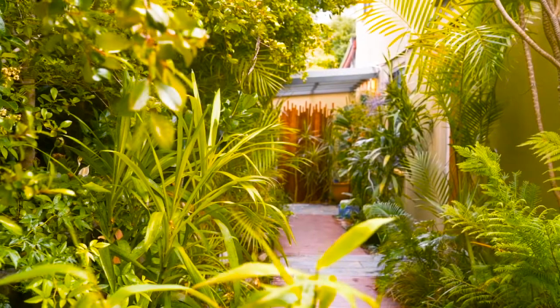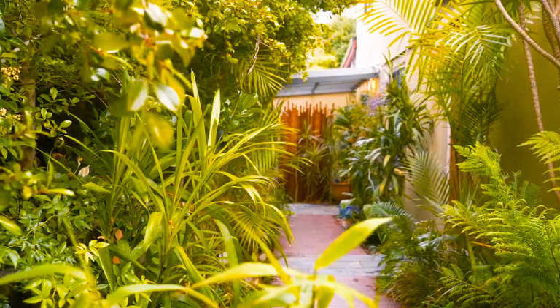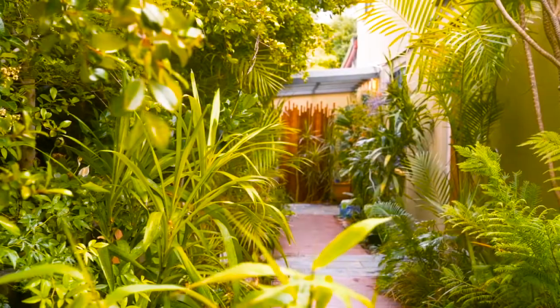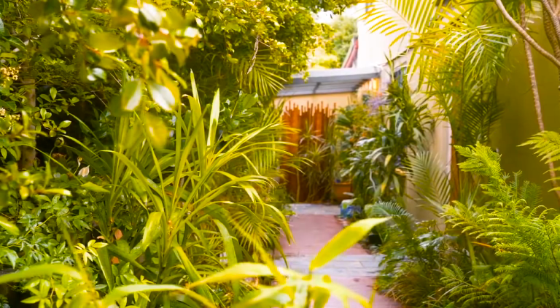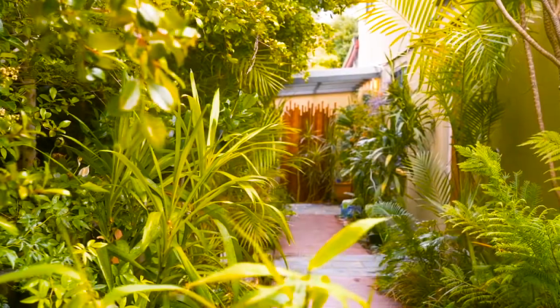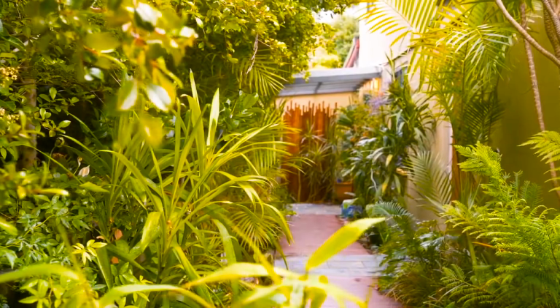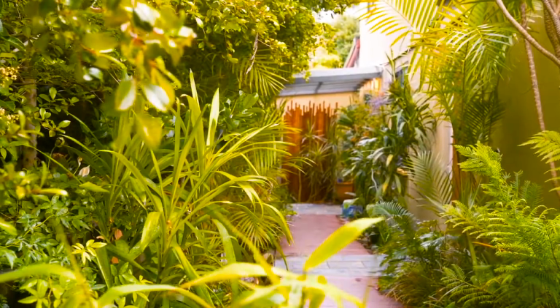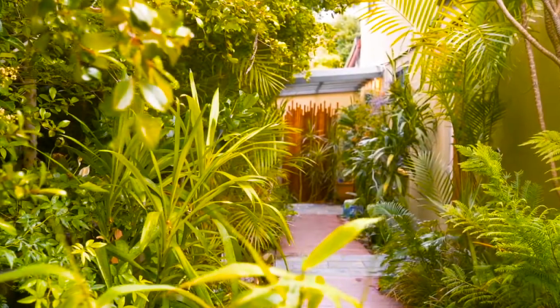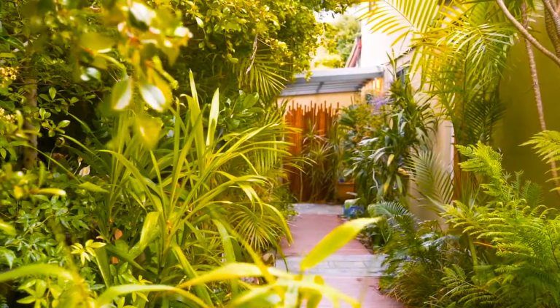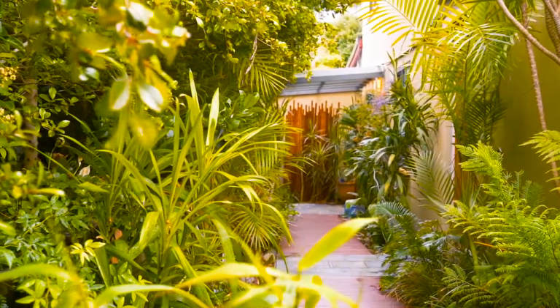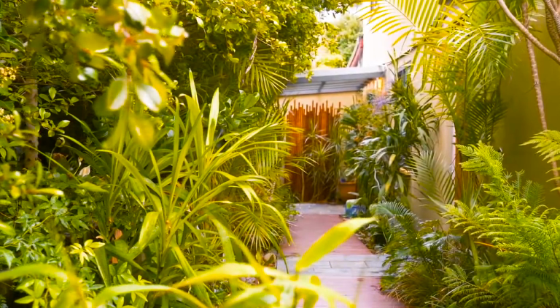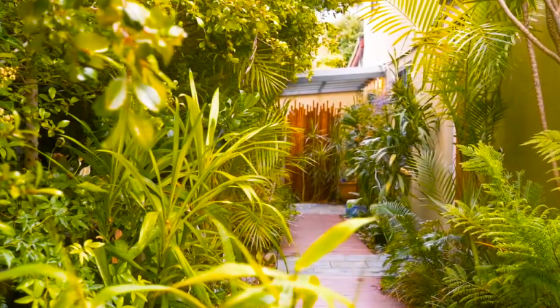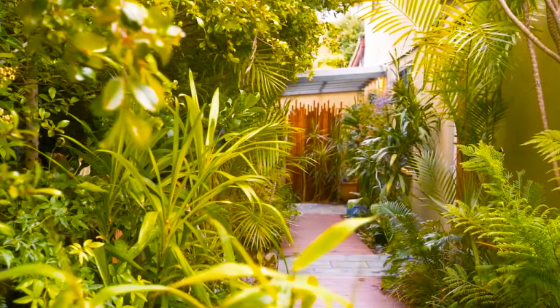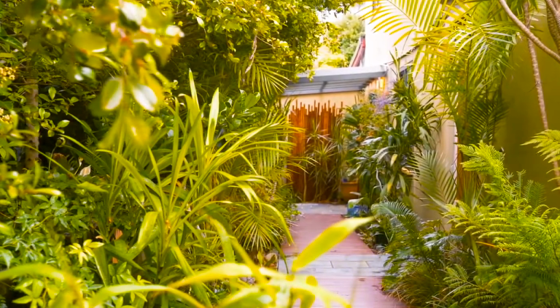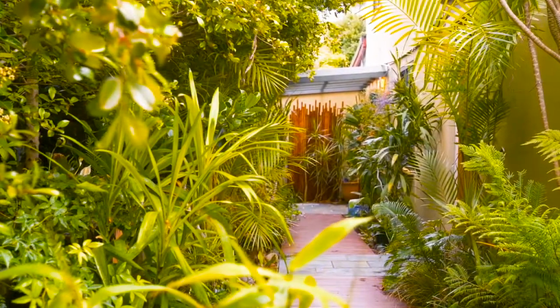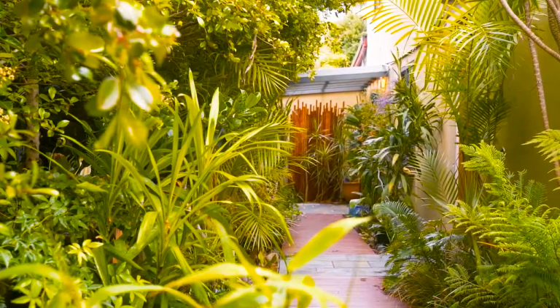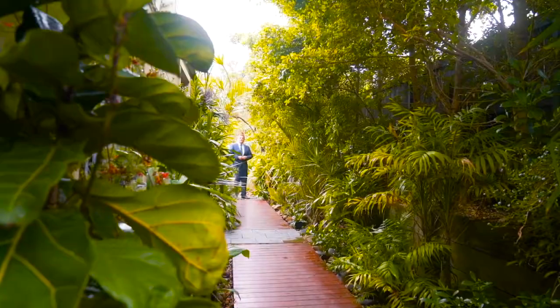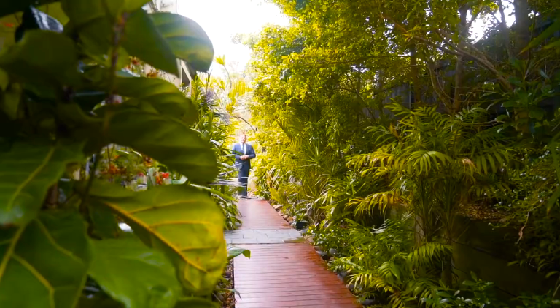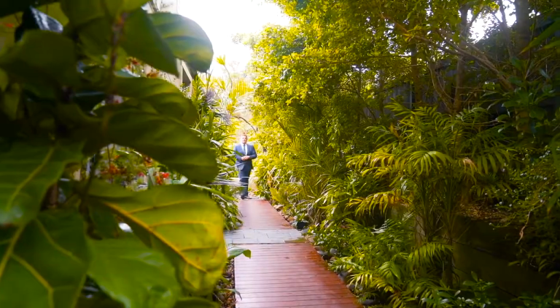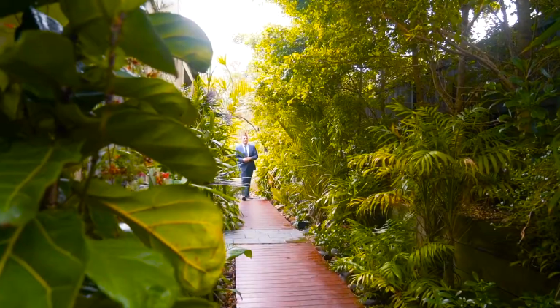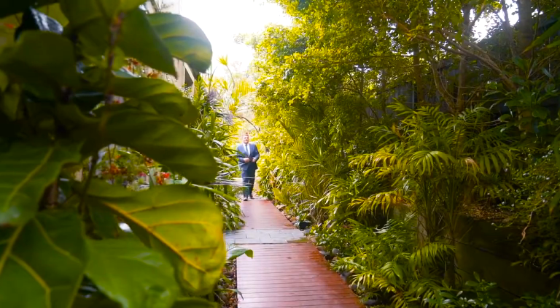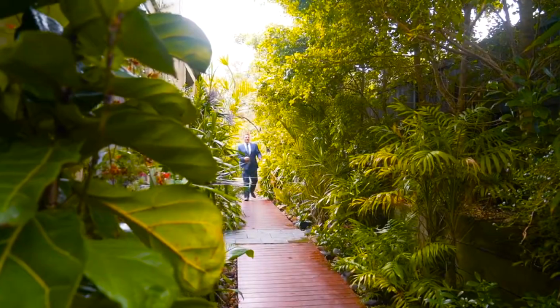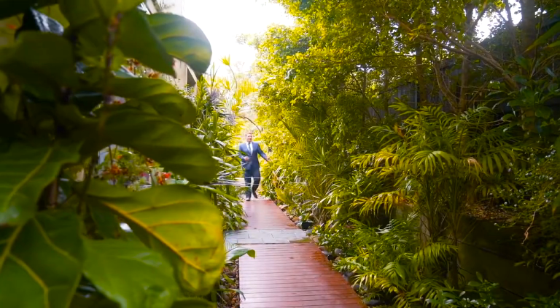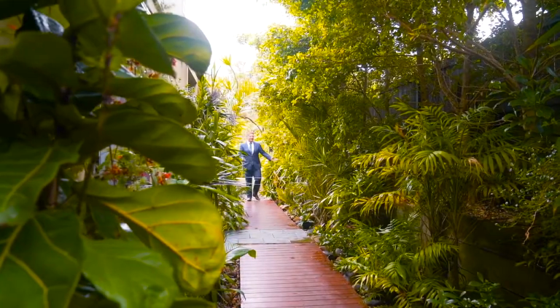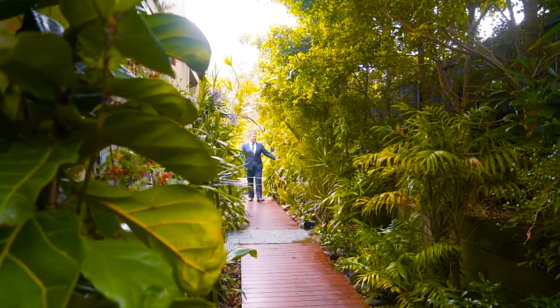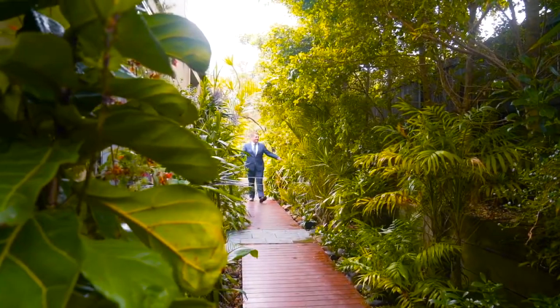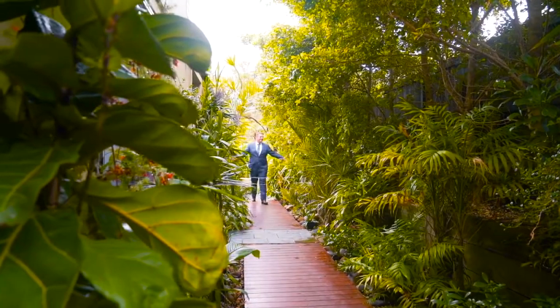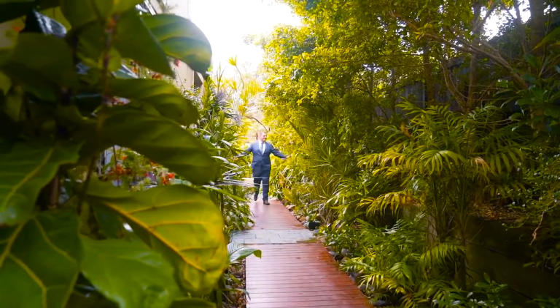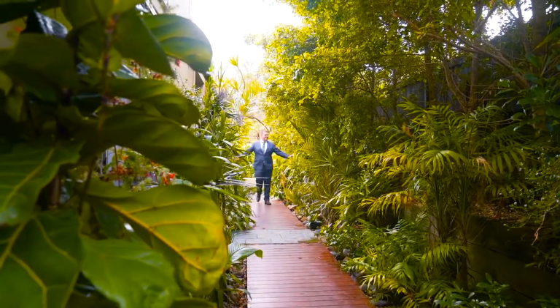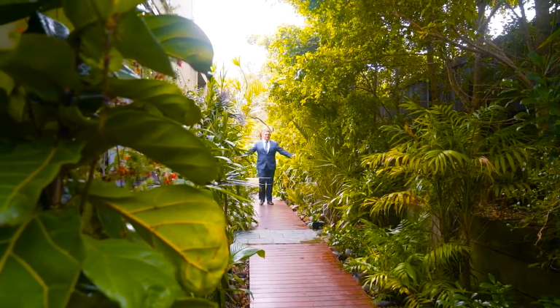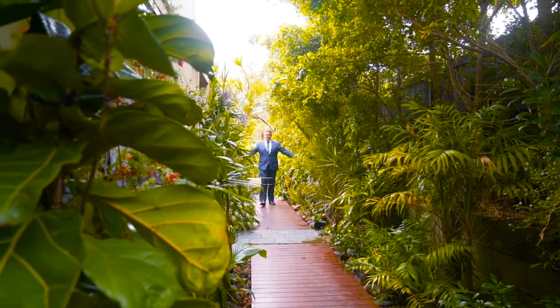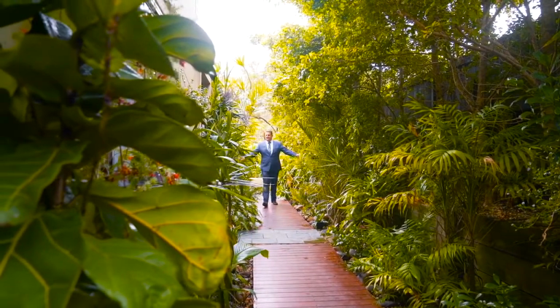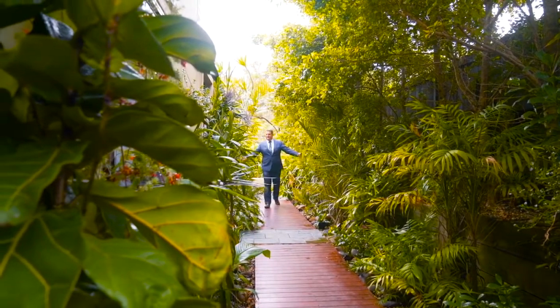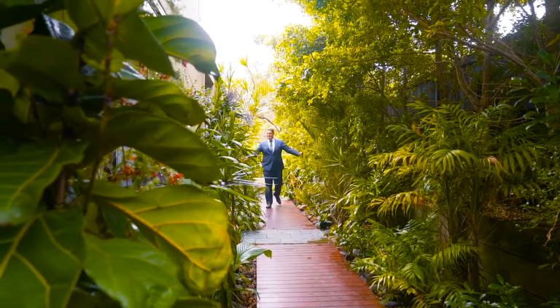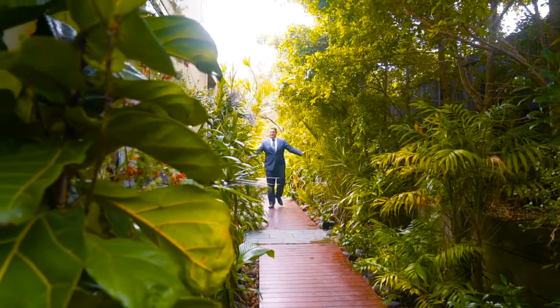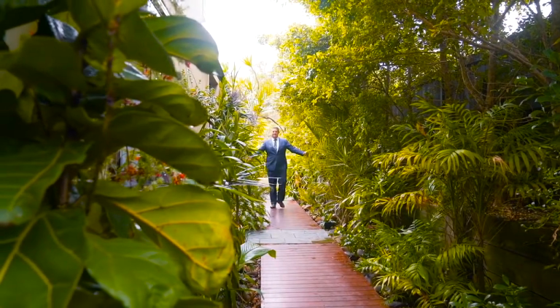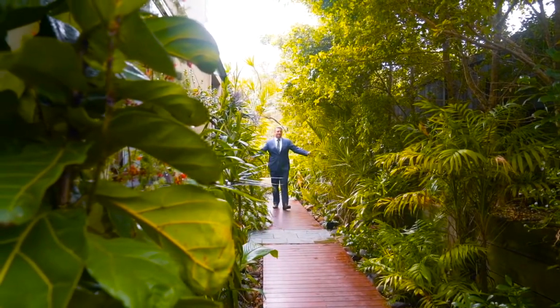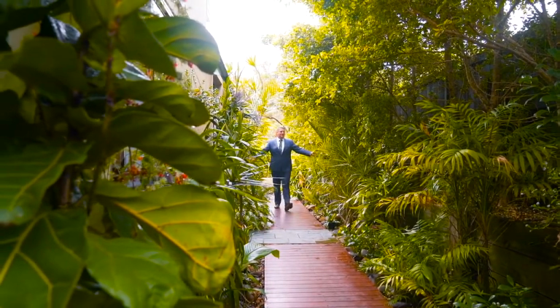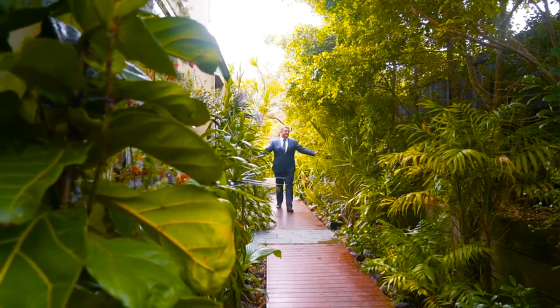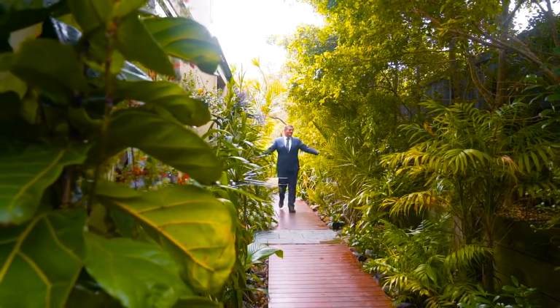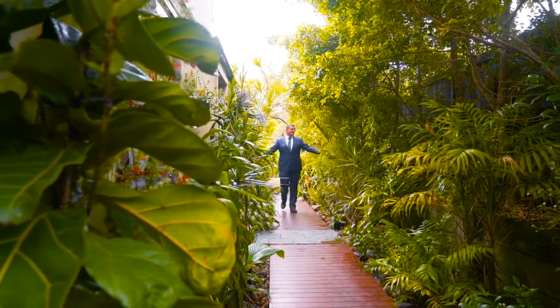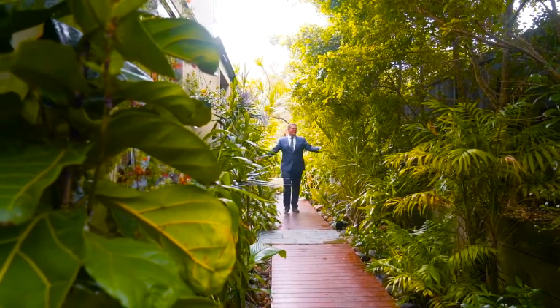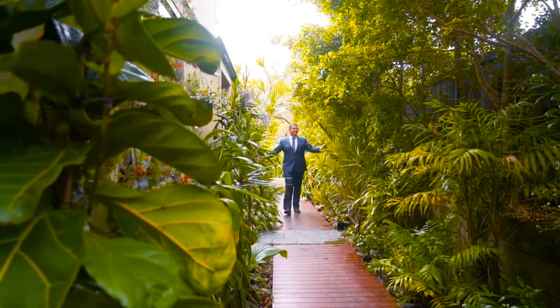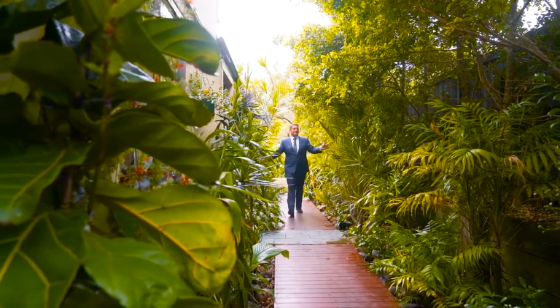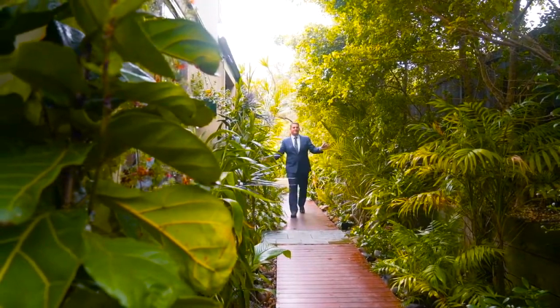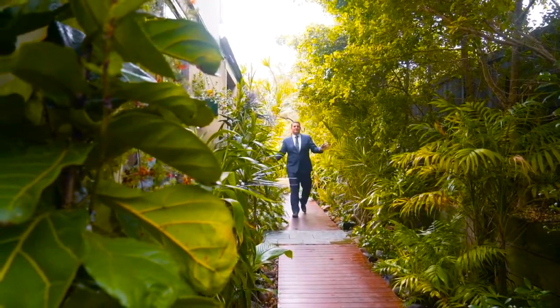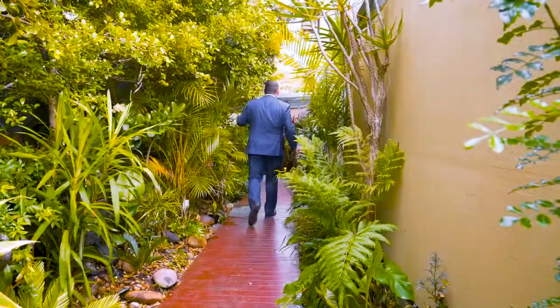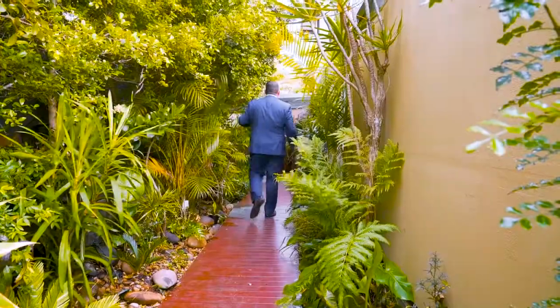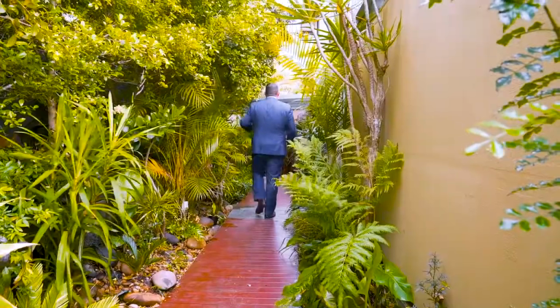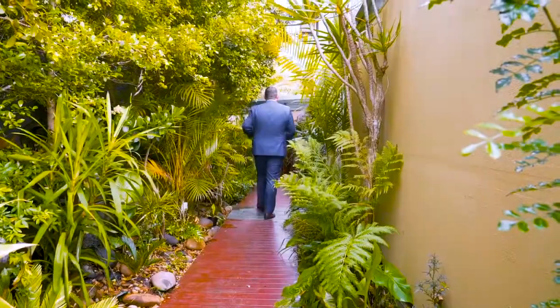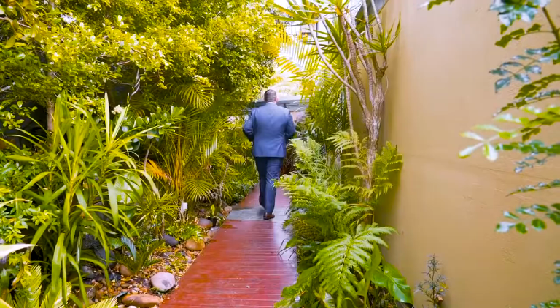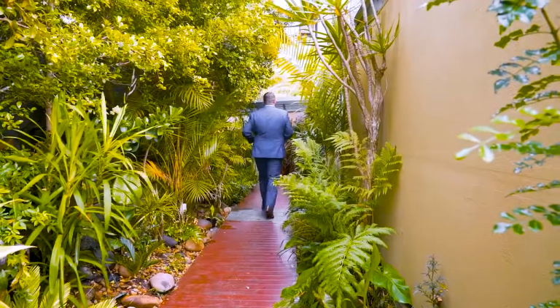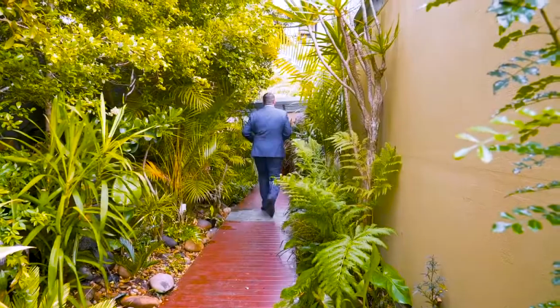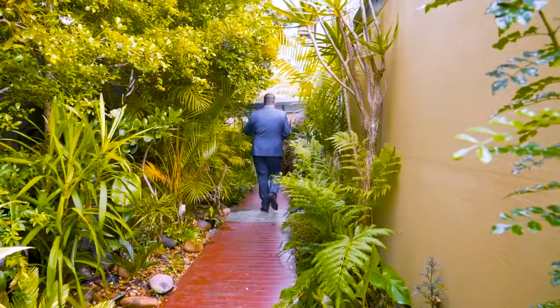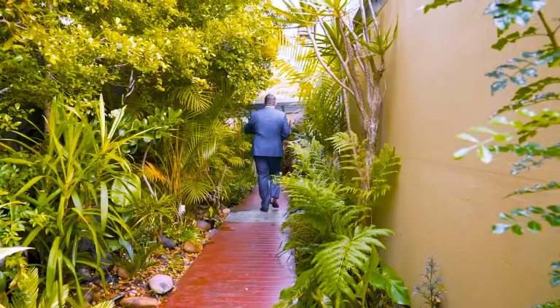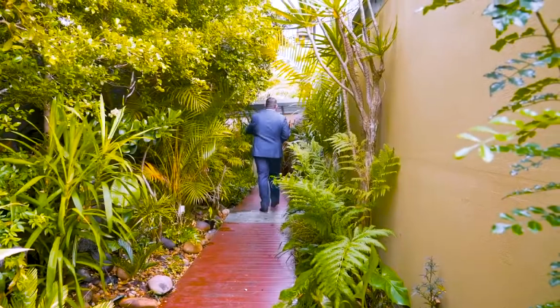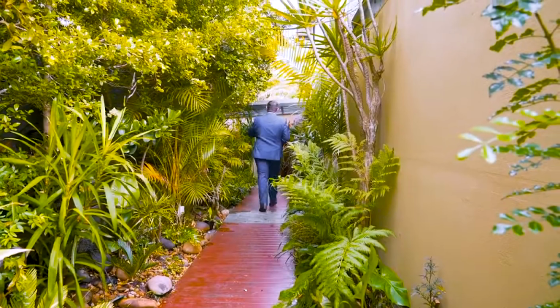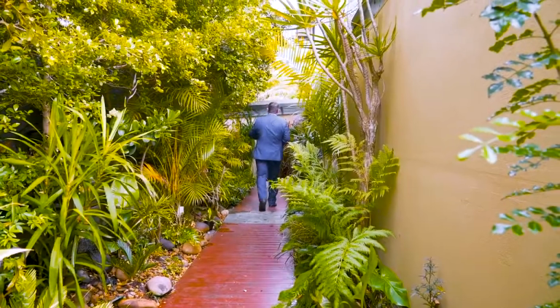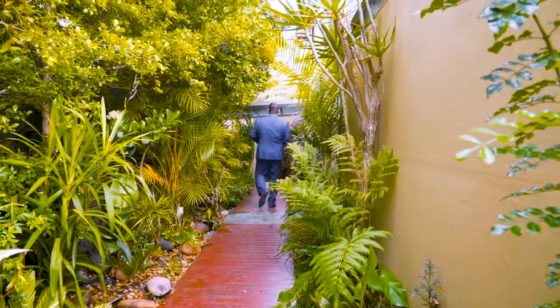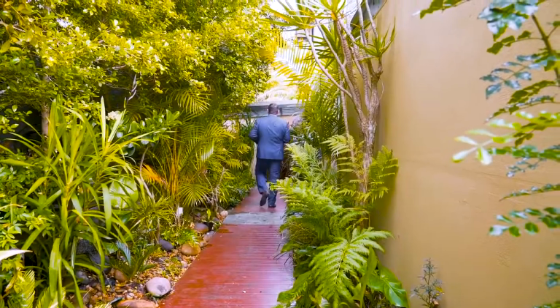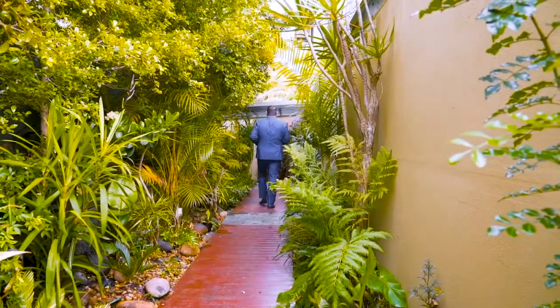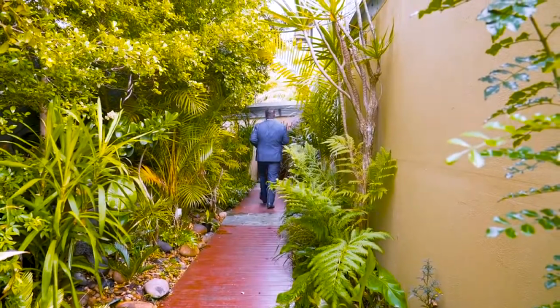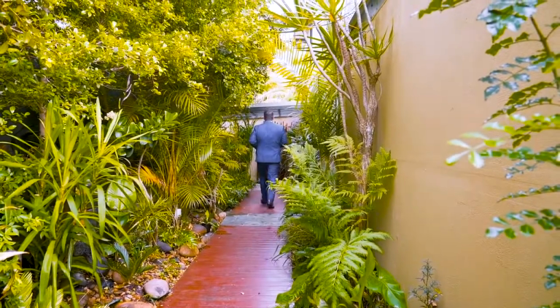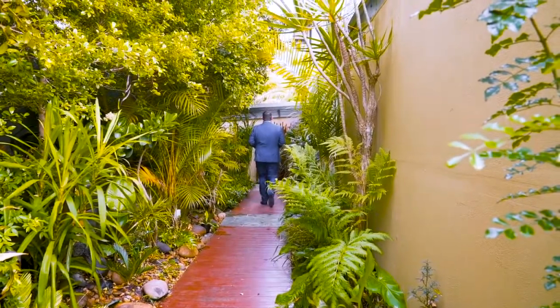Framed by lush greenery, the entrance of this home is simply stunning and will have you feeling like you're miles away from suburbia.